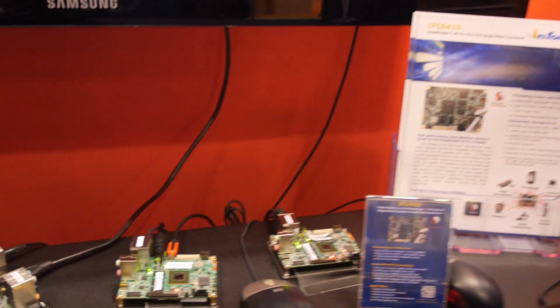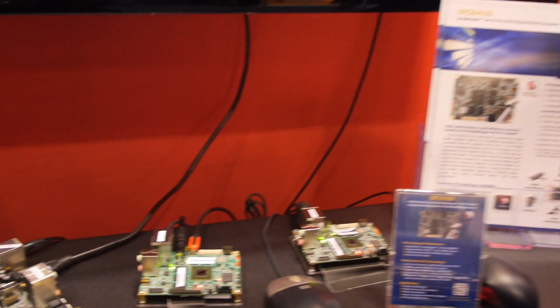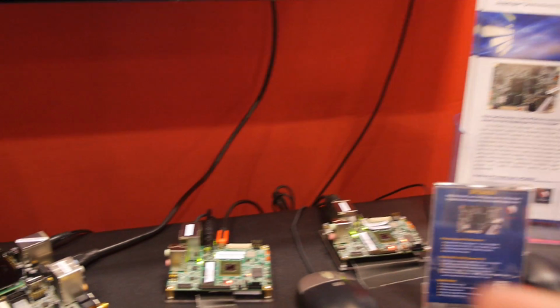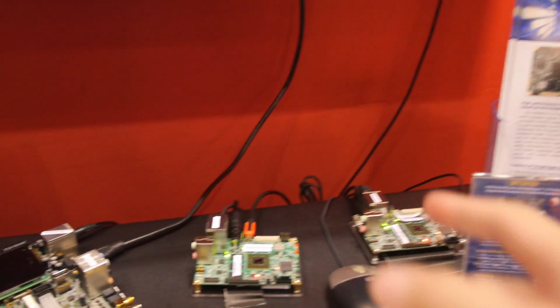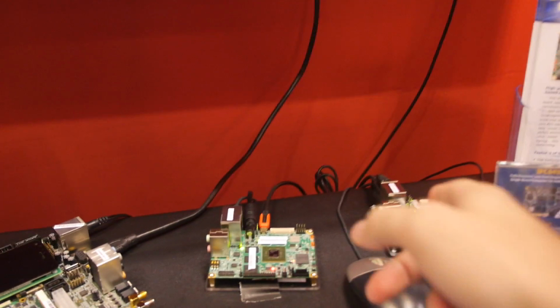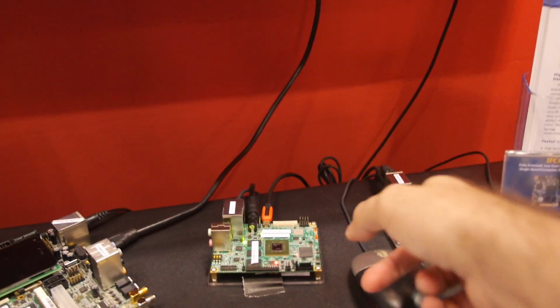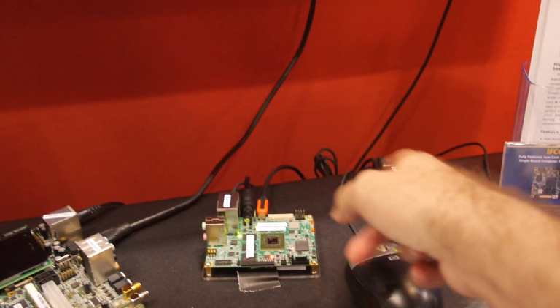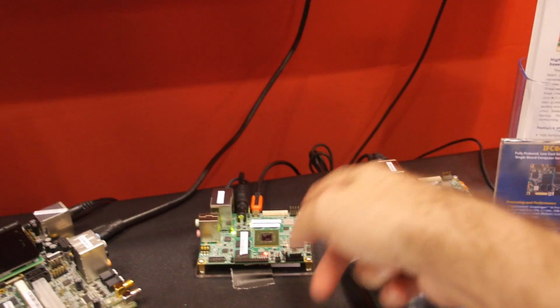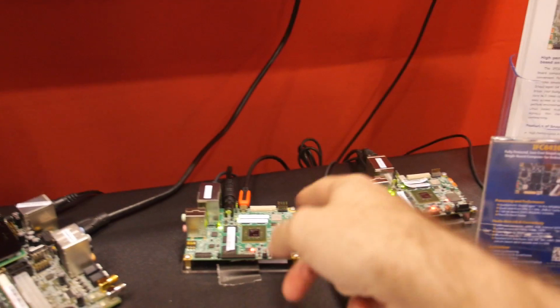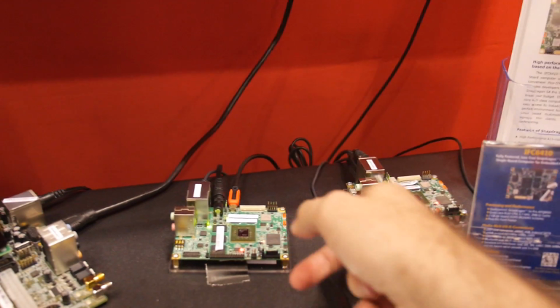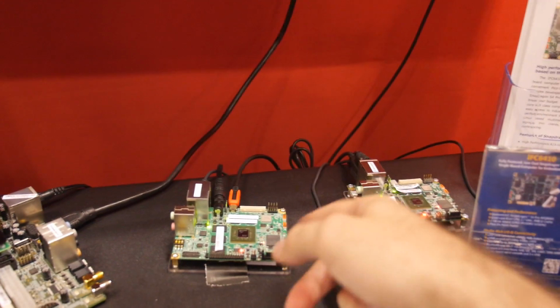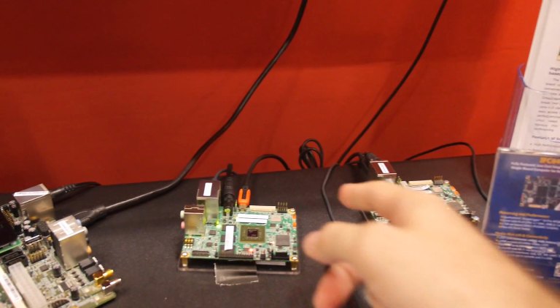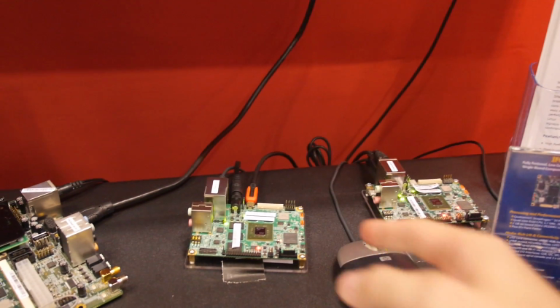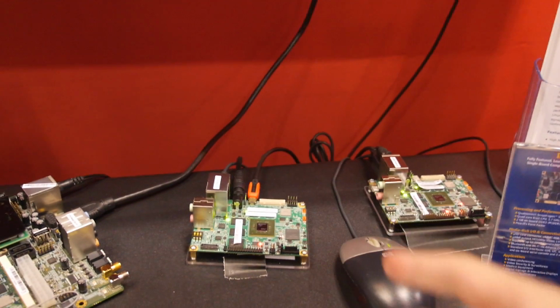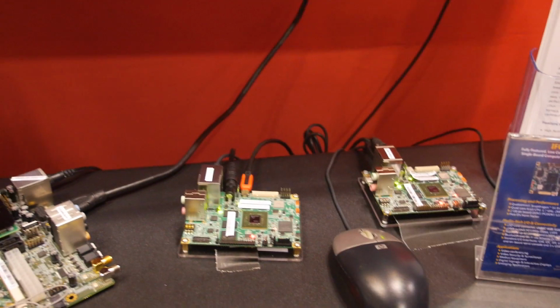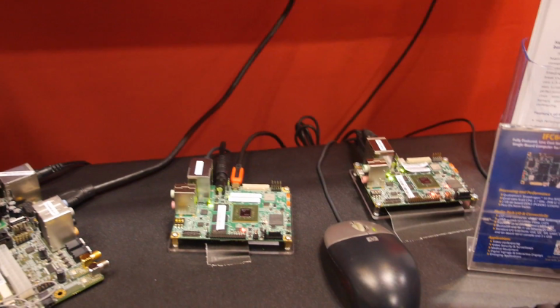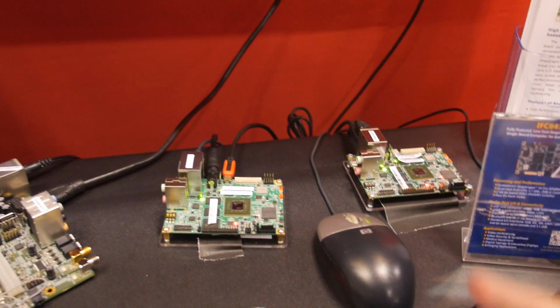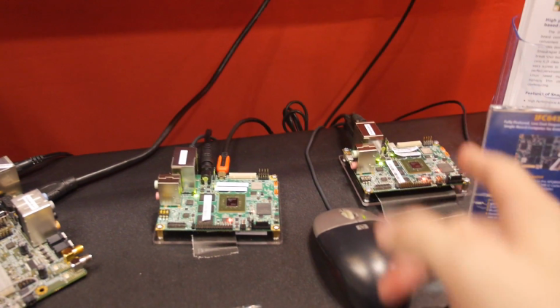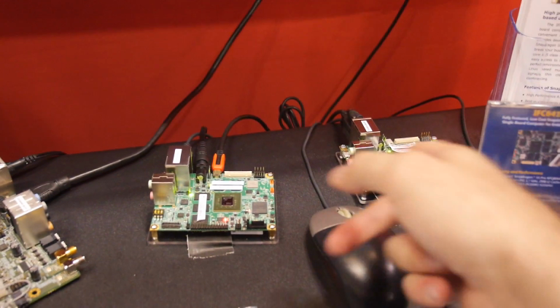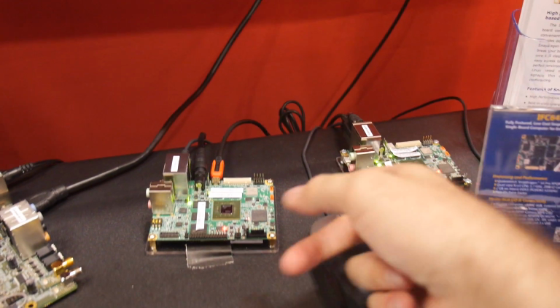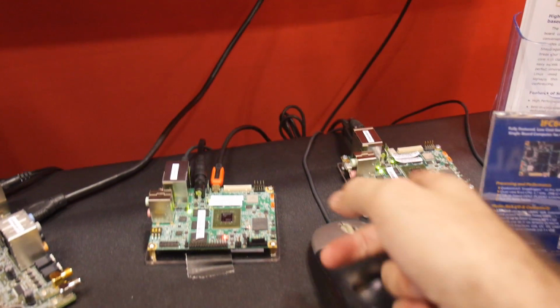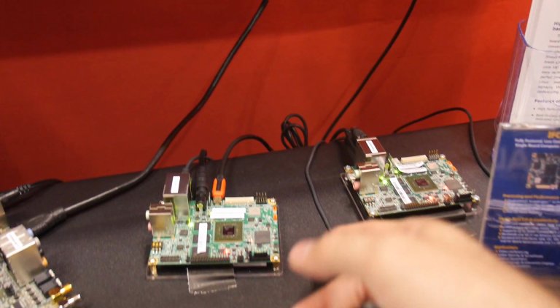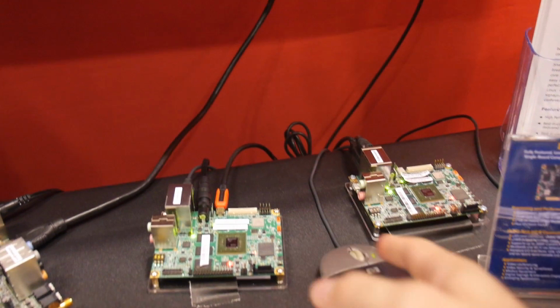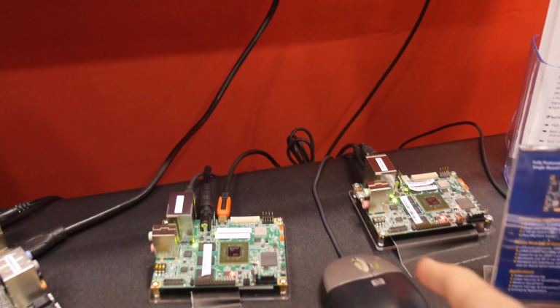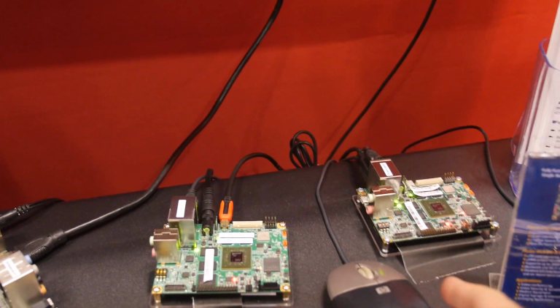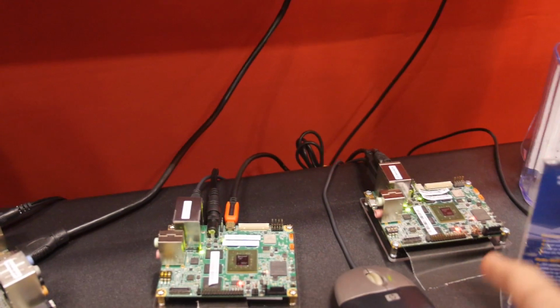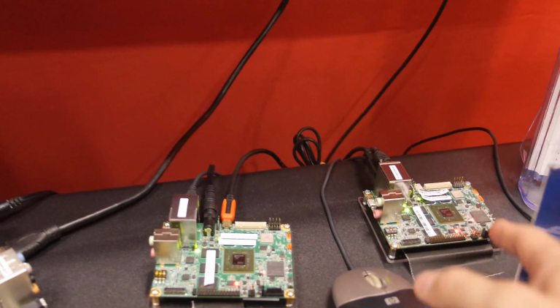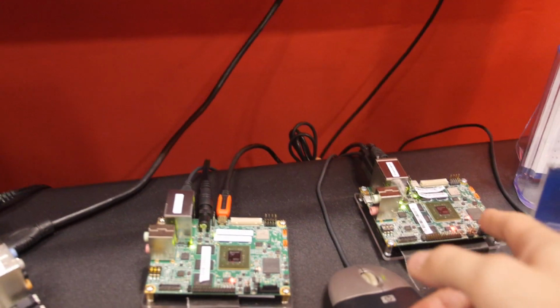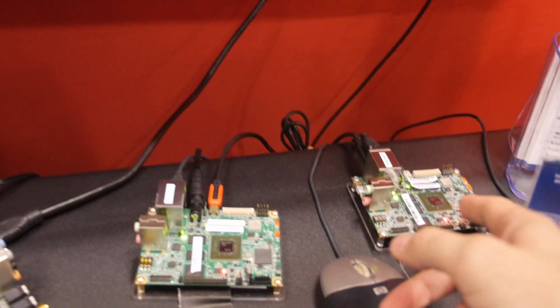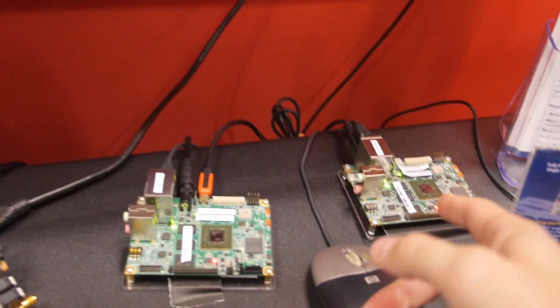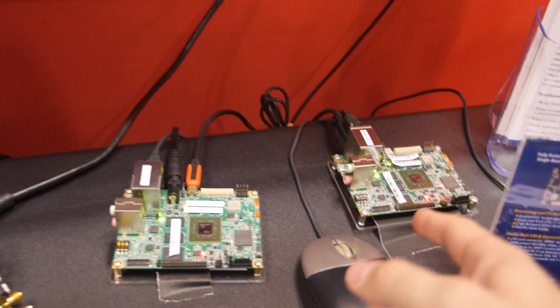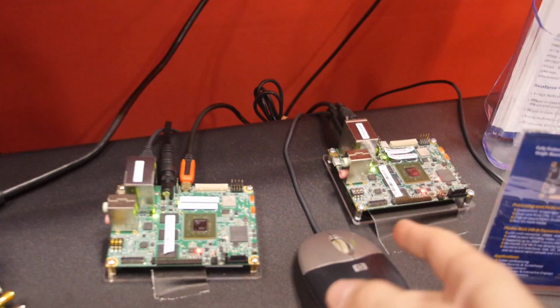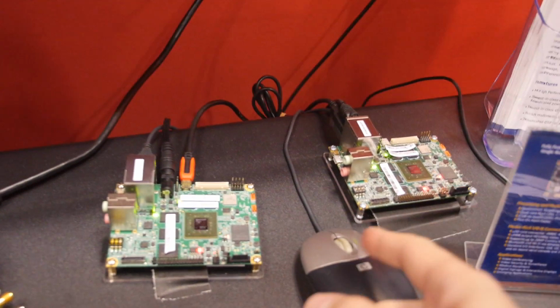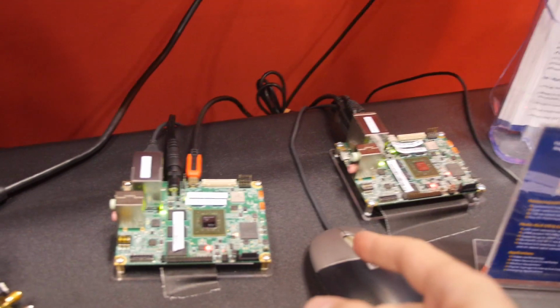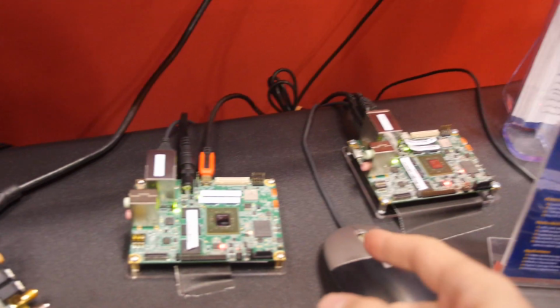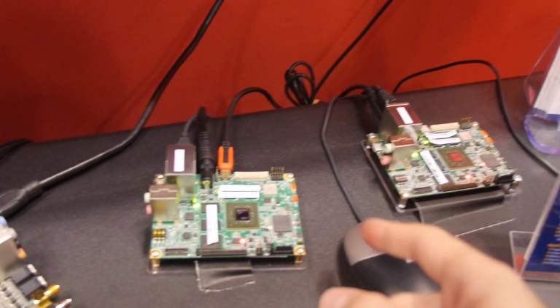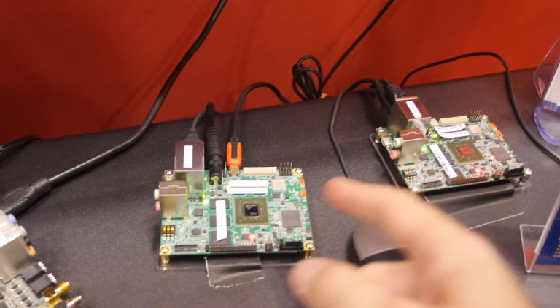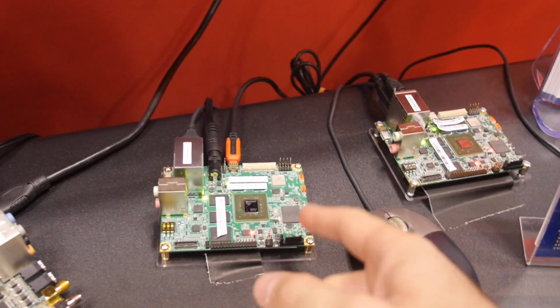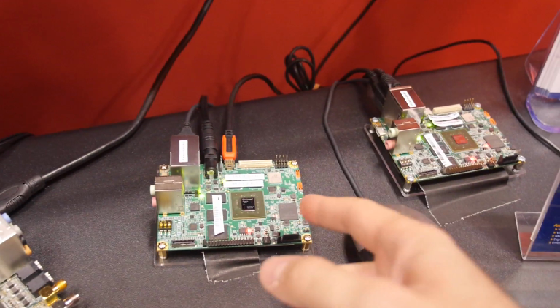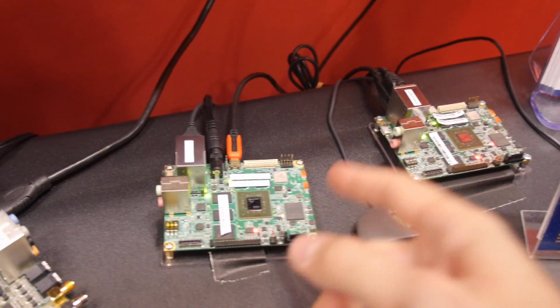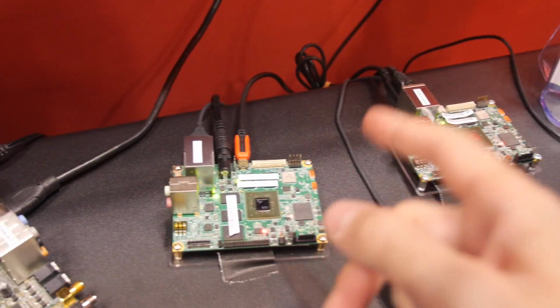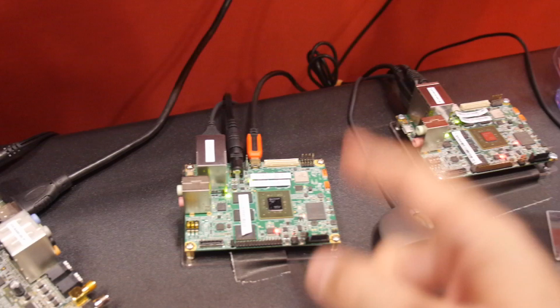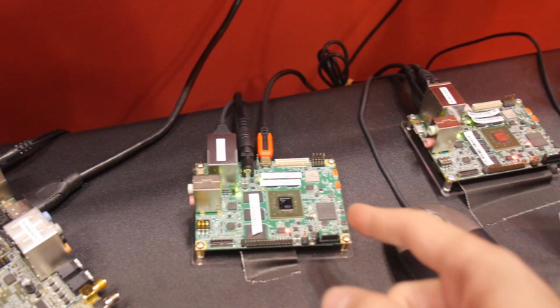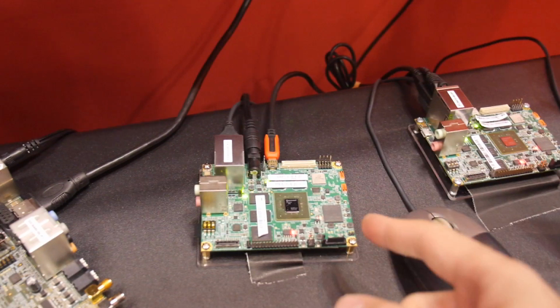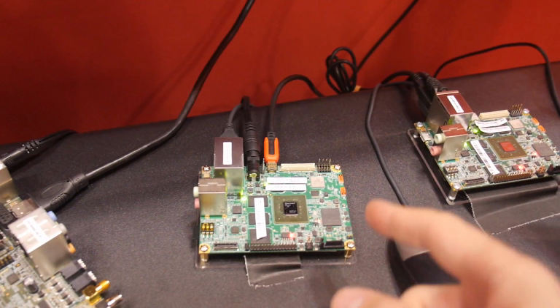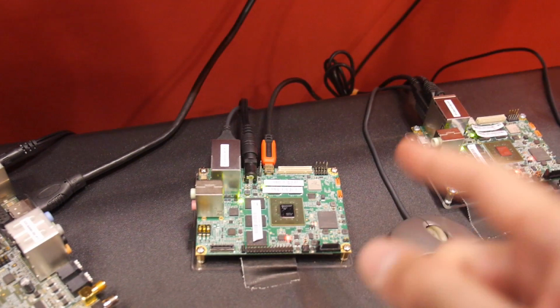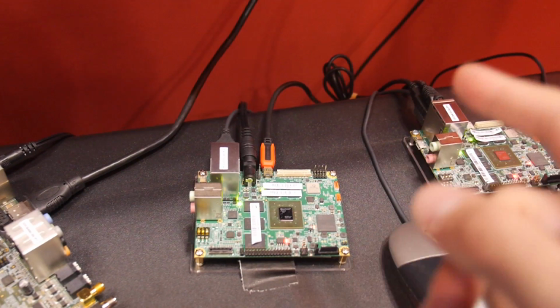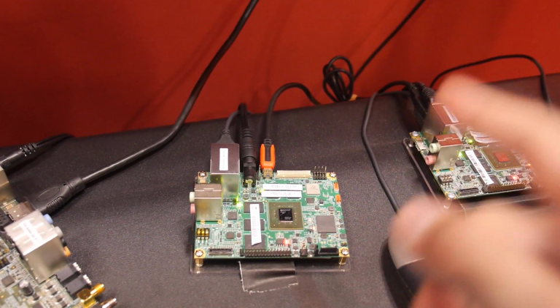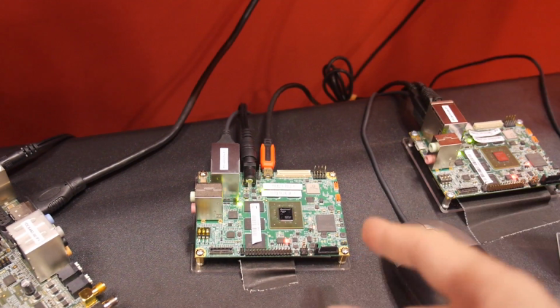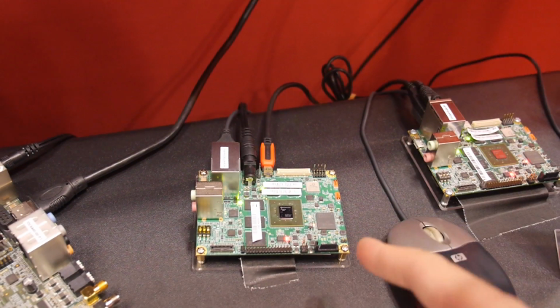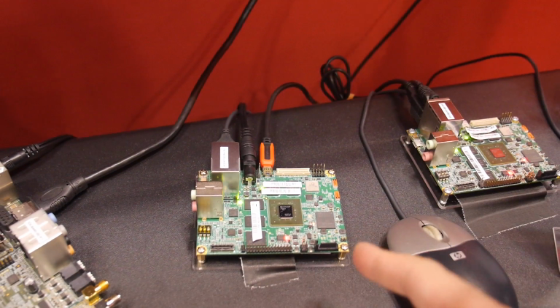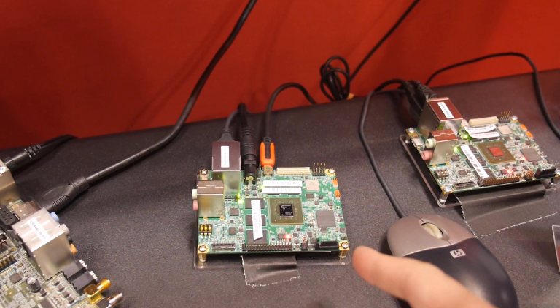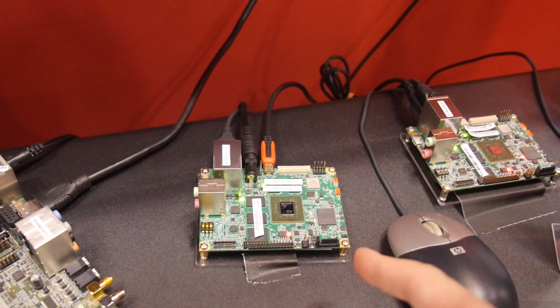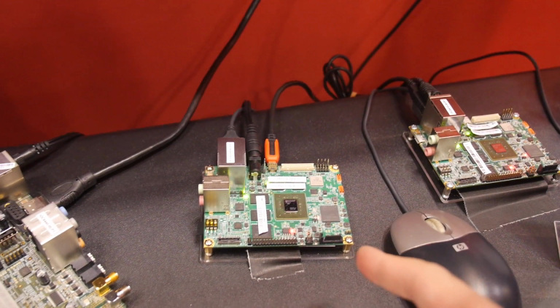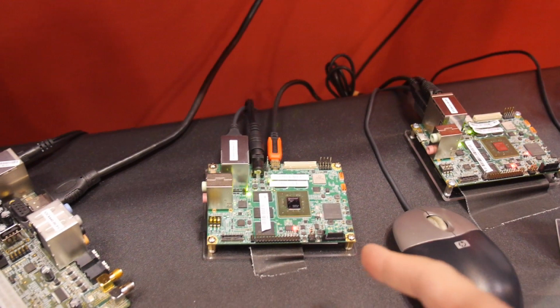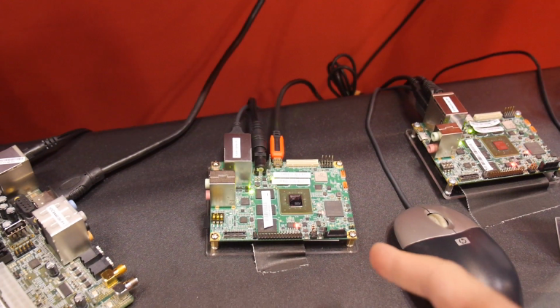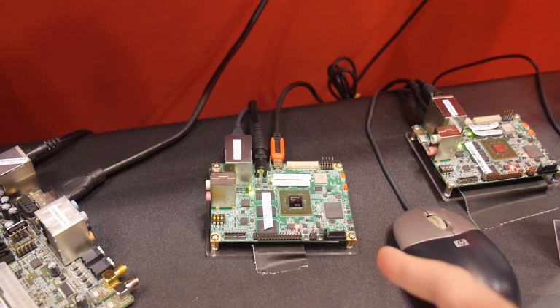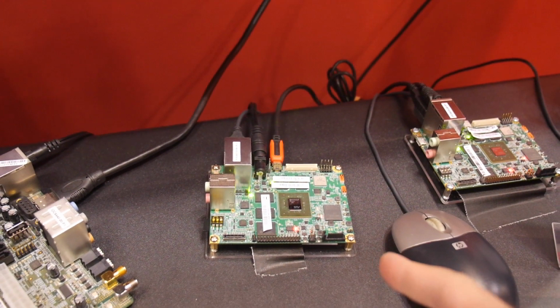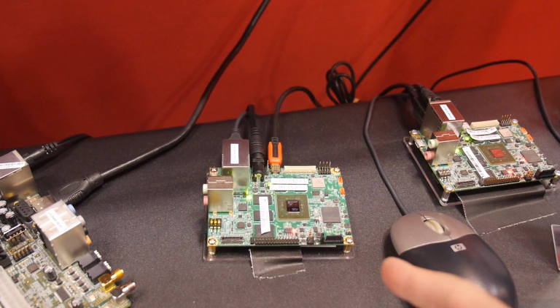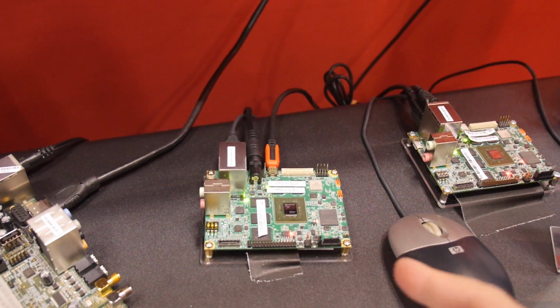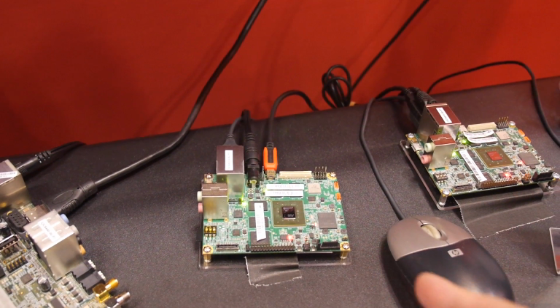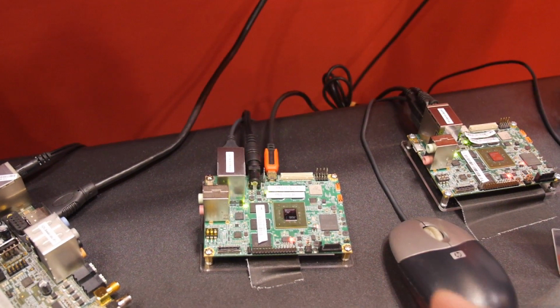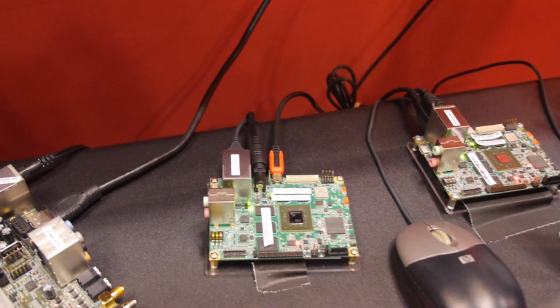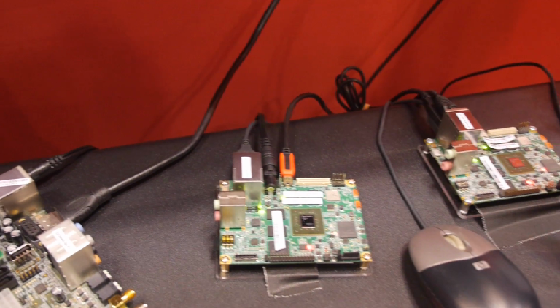So those are the same board — this one right here — at $149.